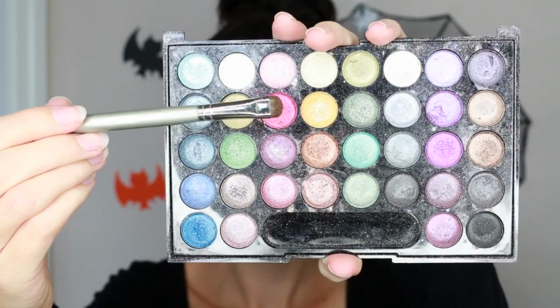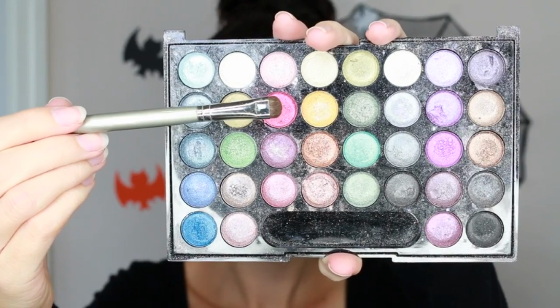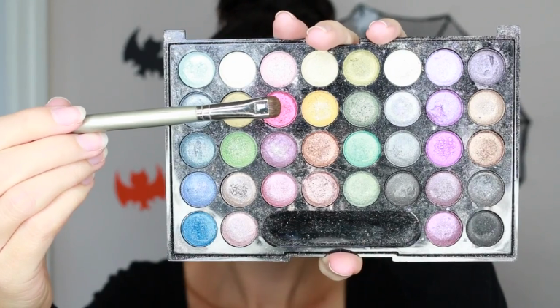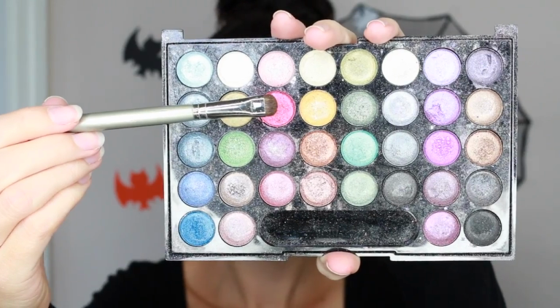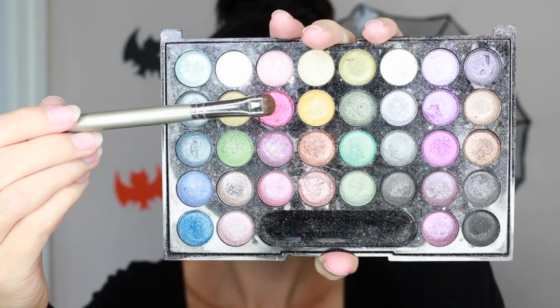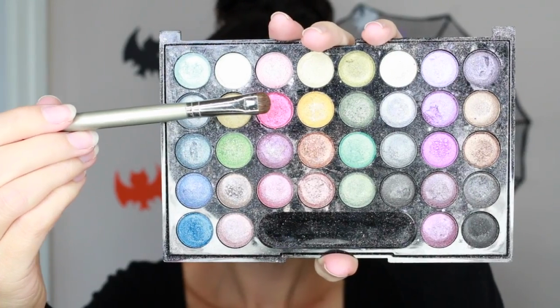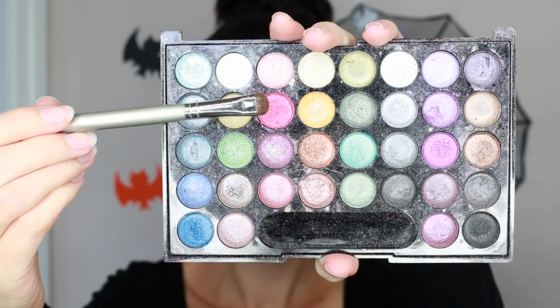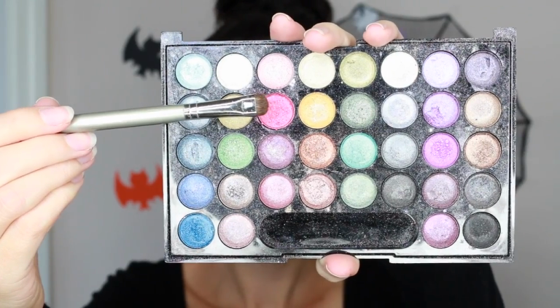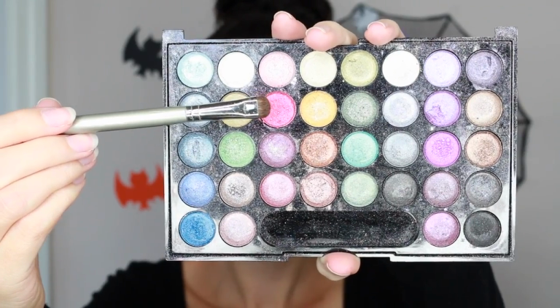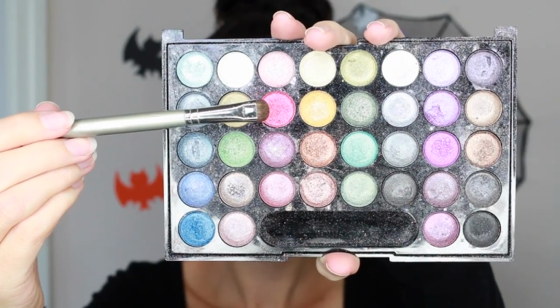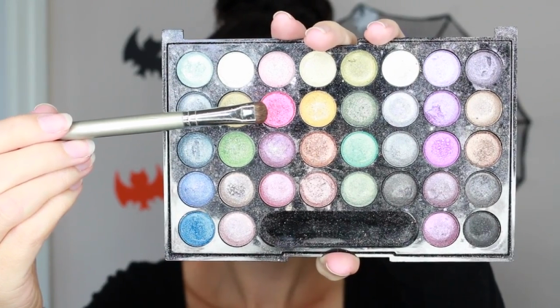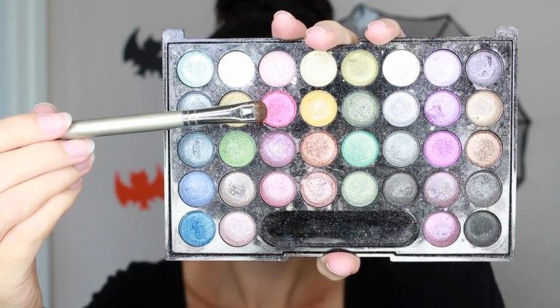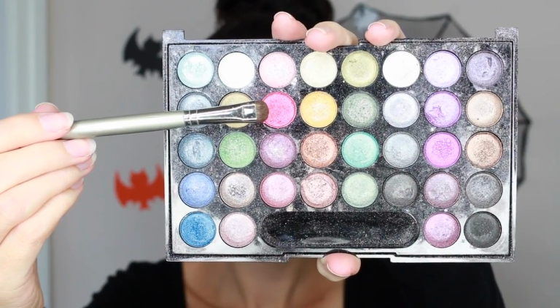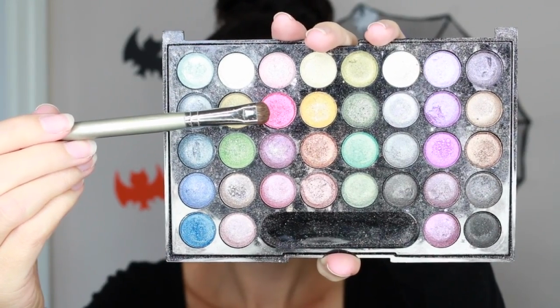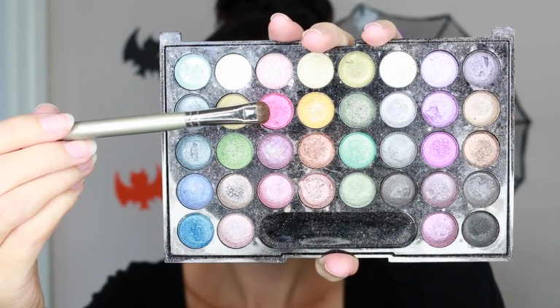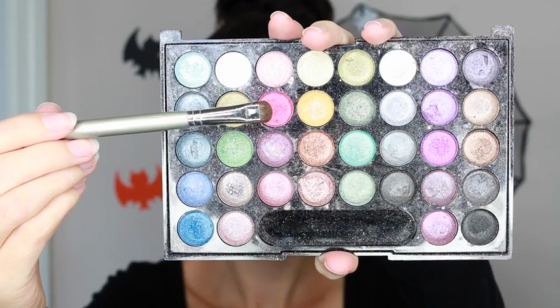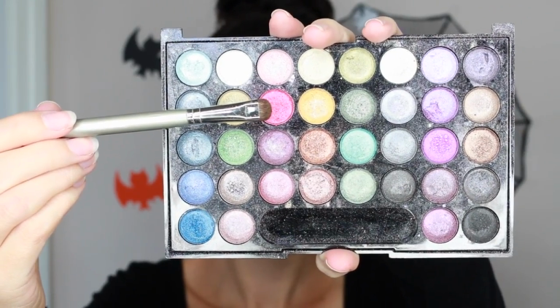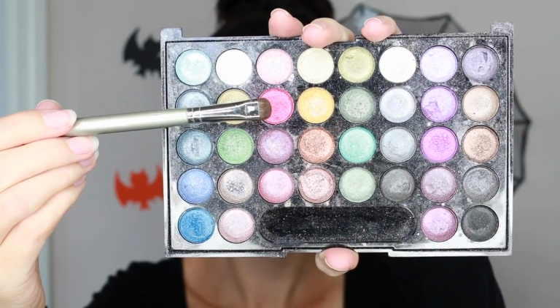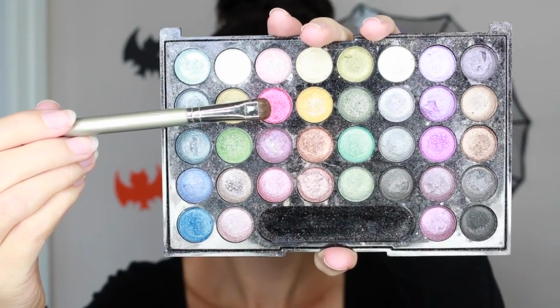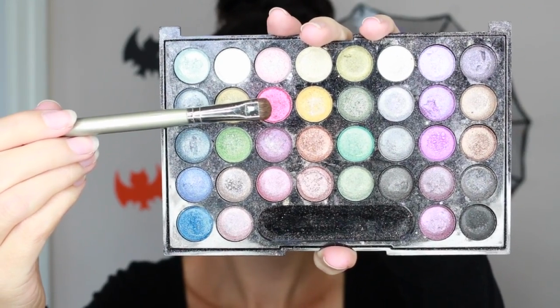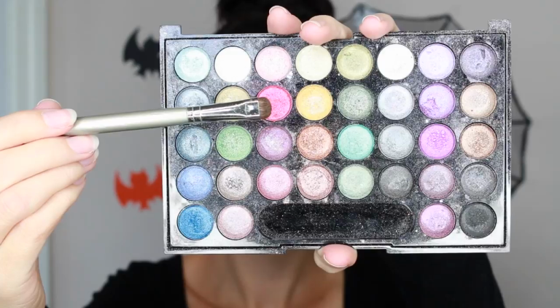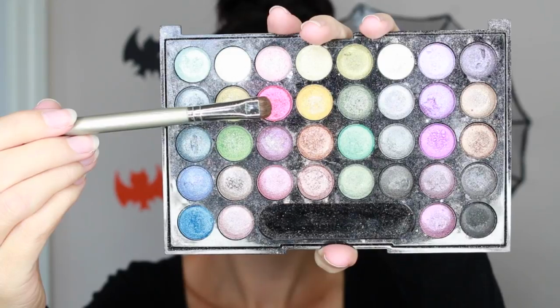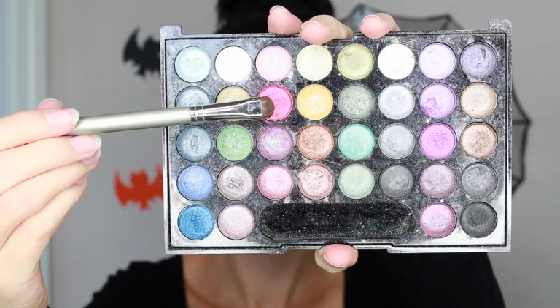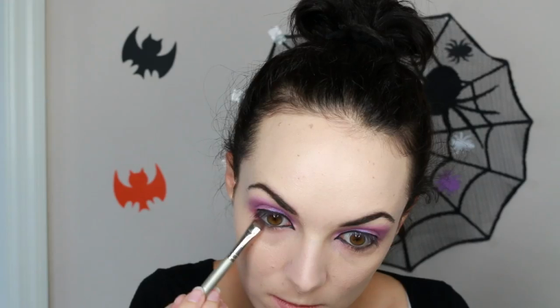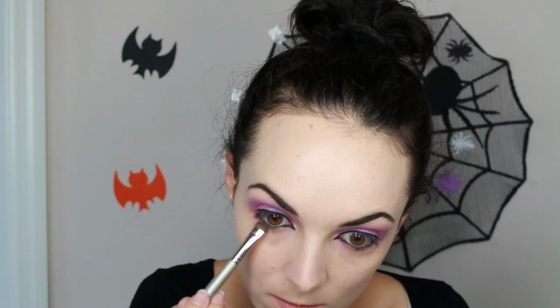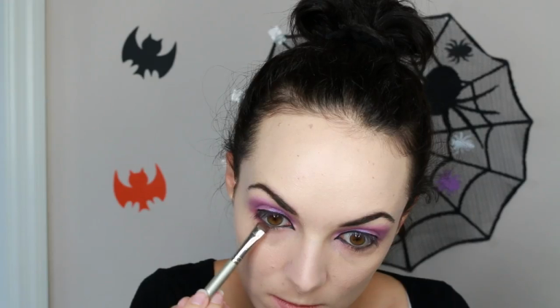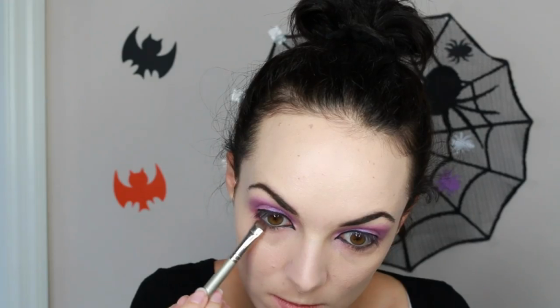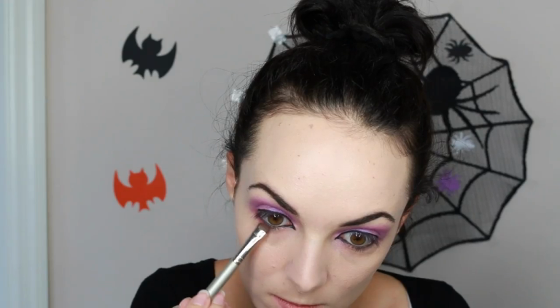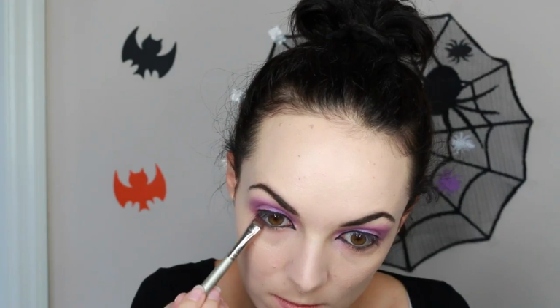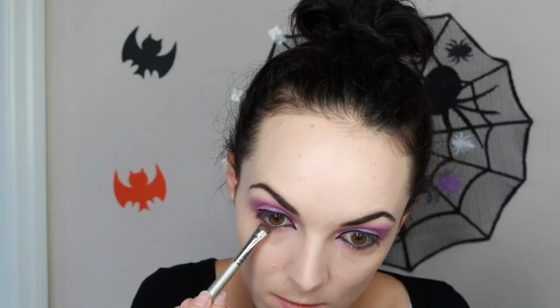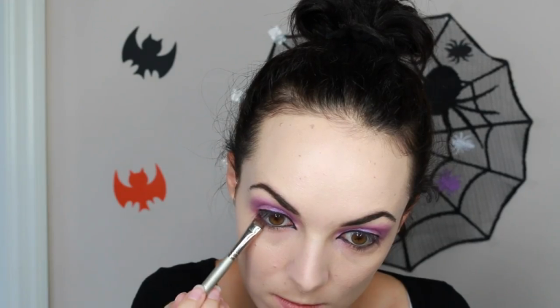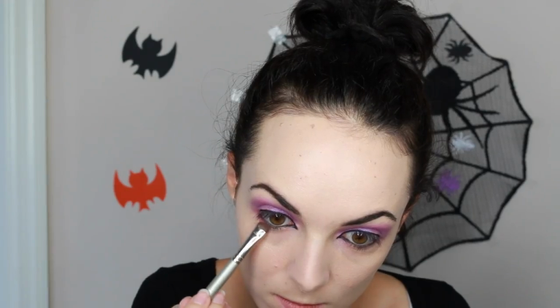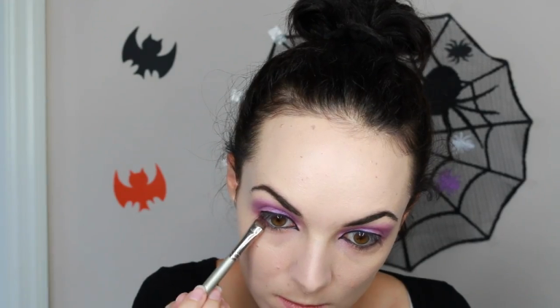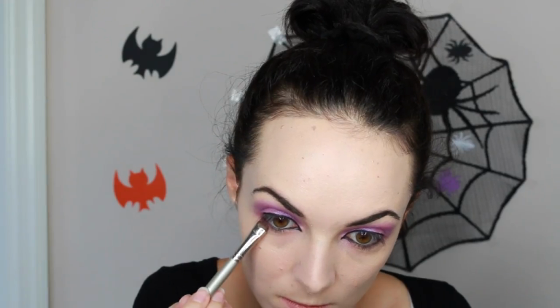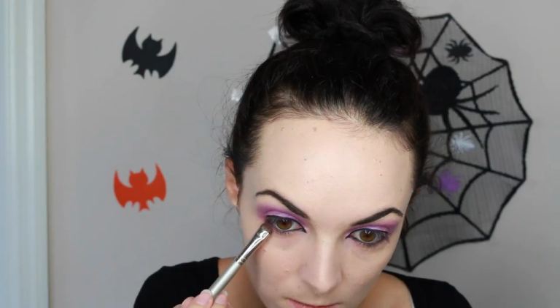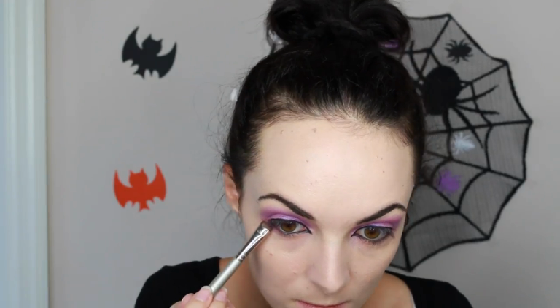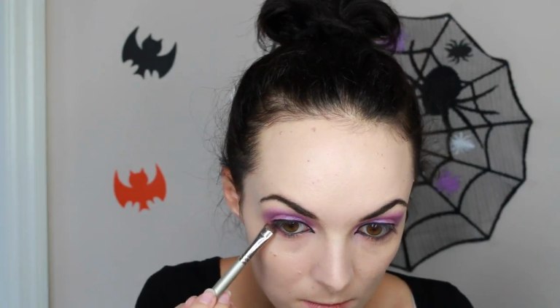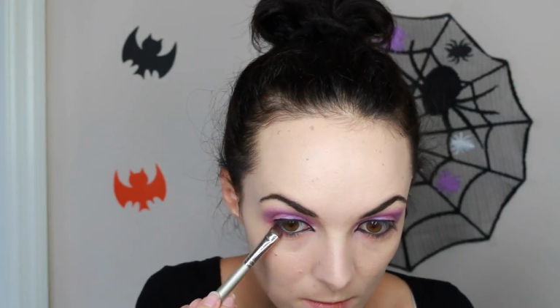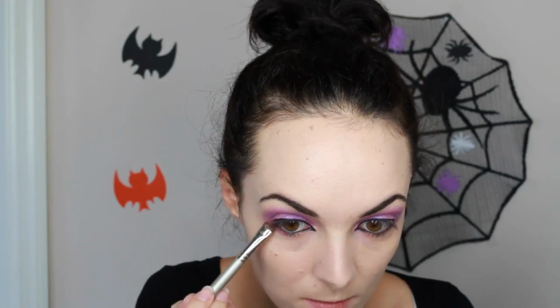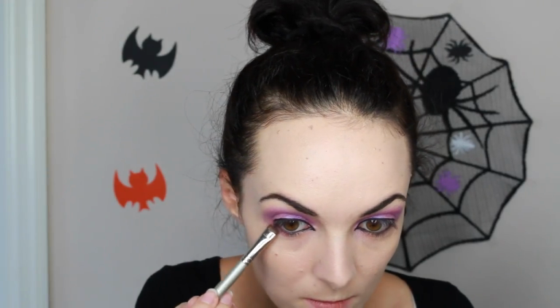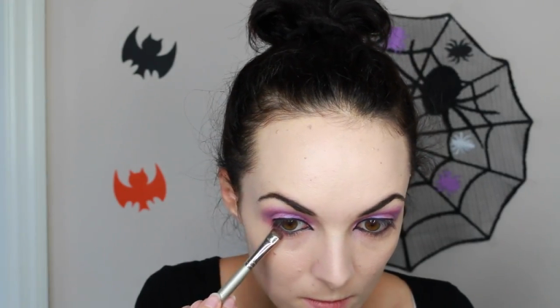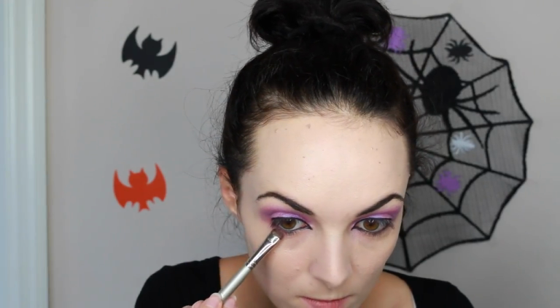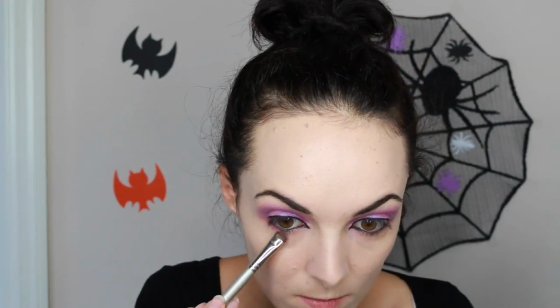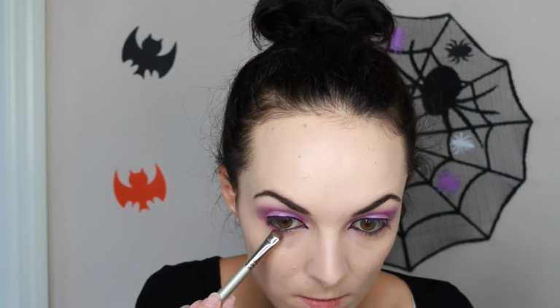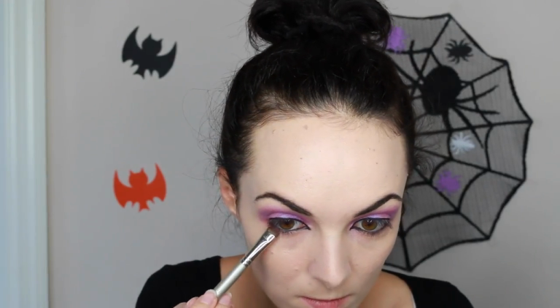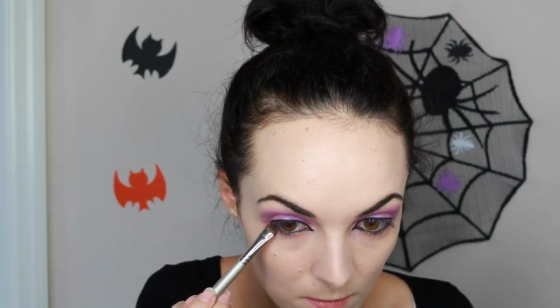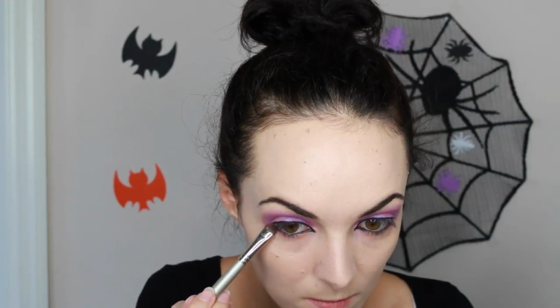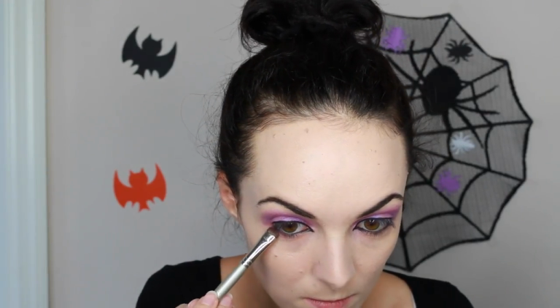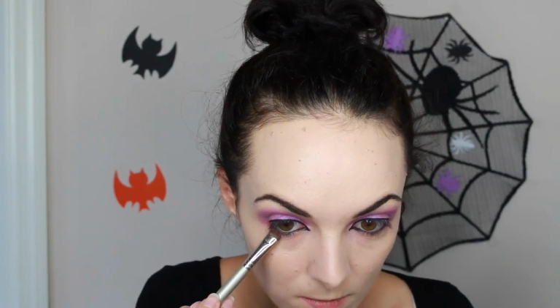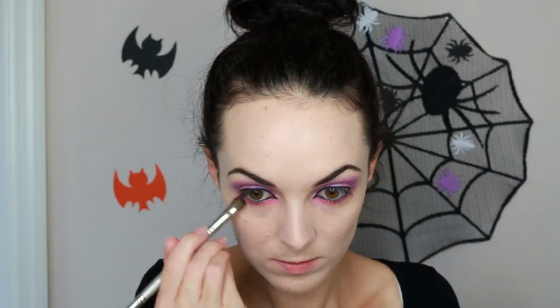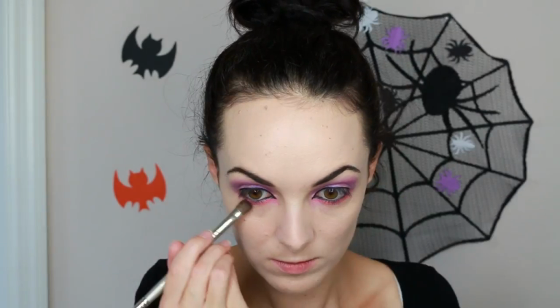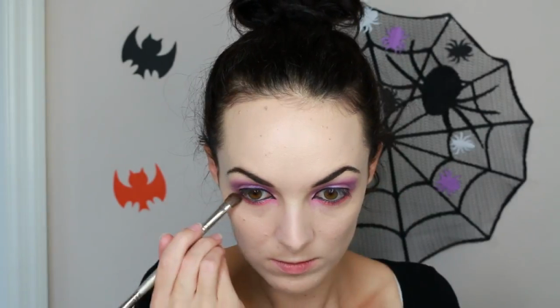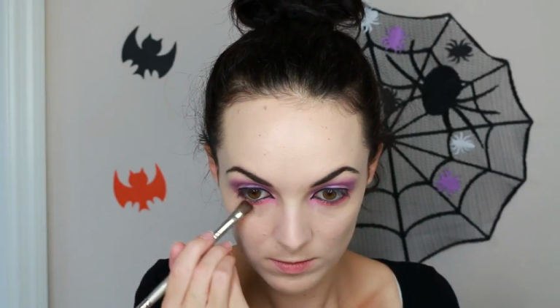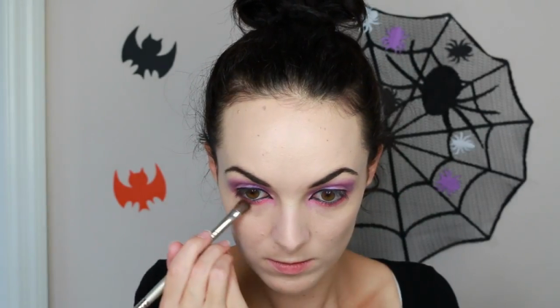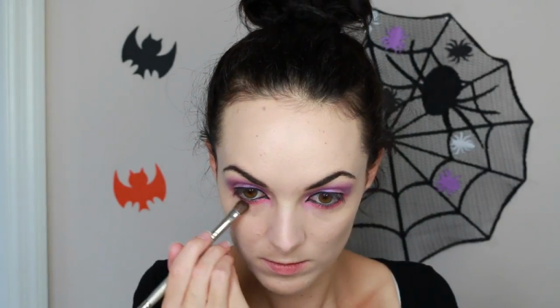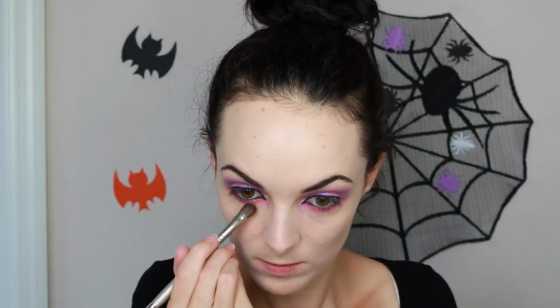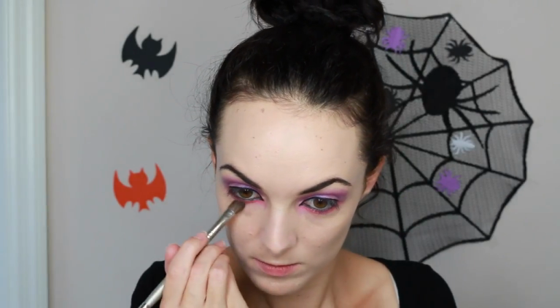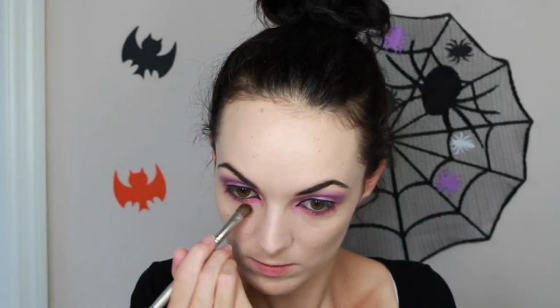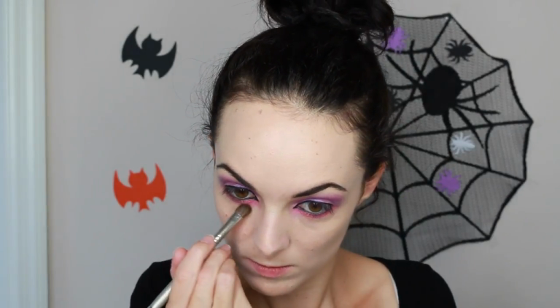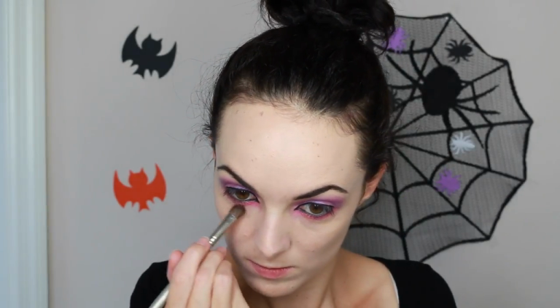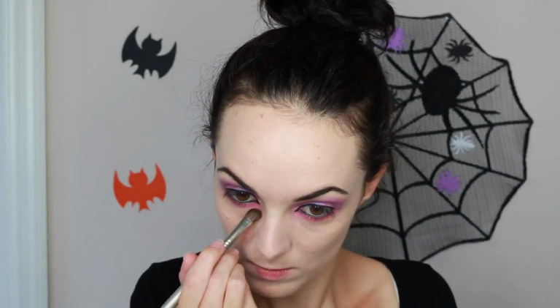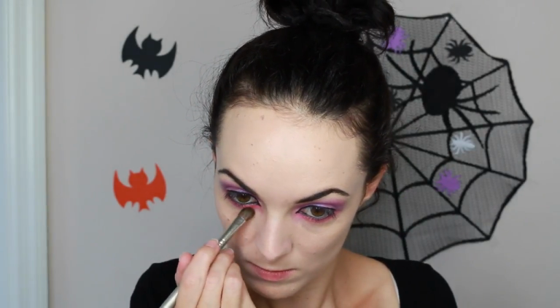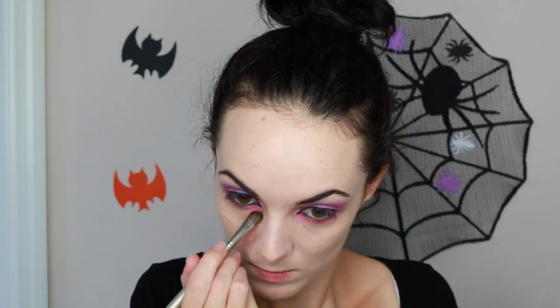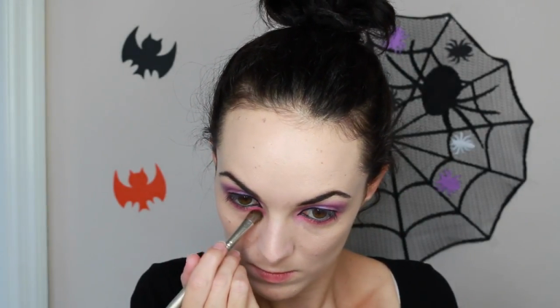Next I'm going to take this pinky coral eyeshadow and smudge that on the lower lash line, then just blend that out.